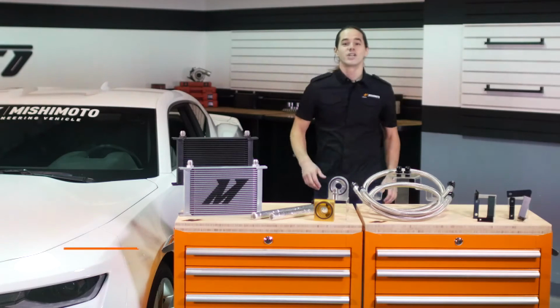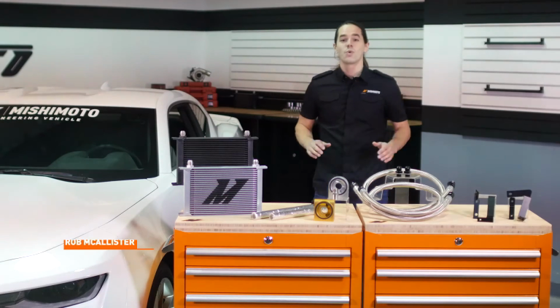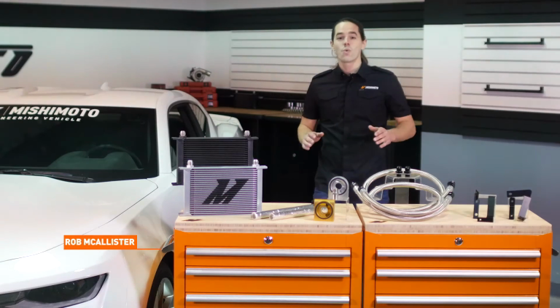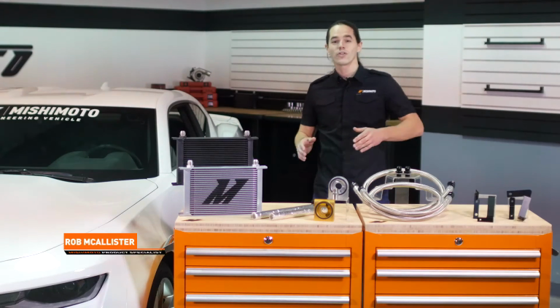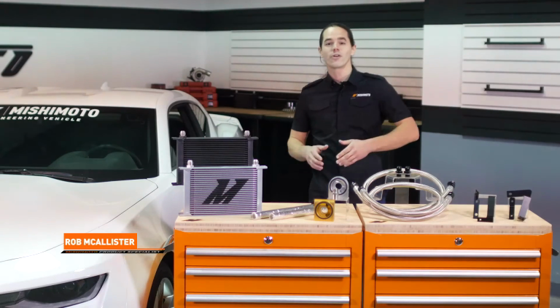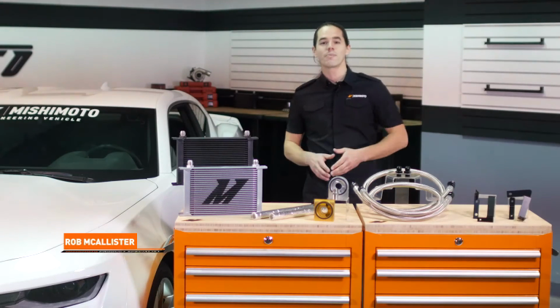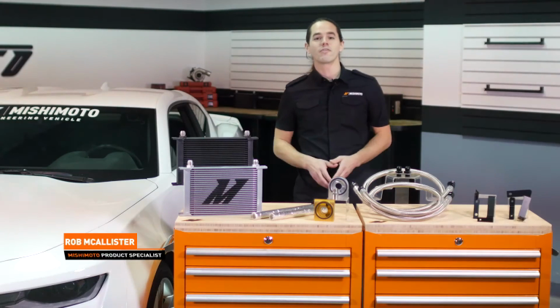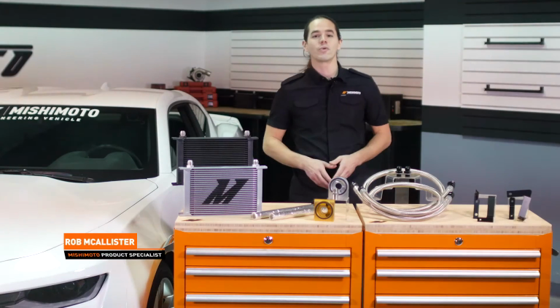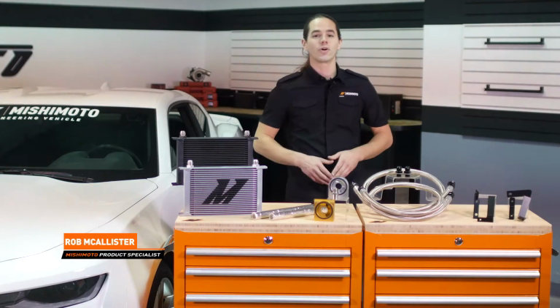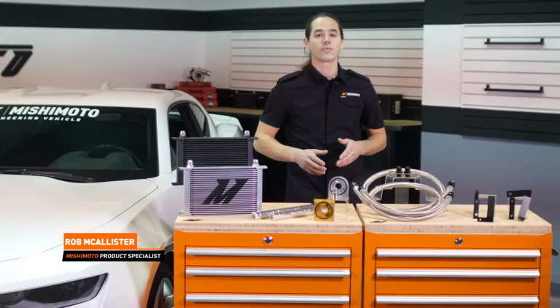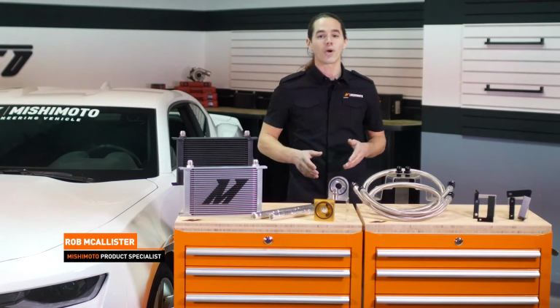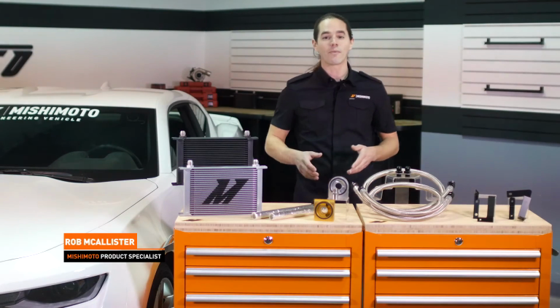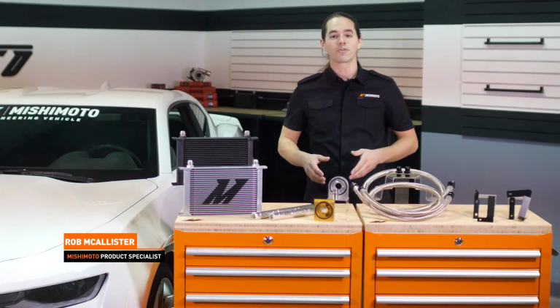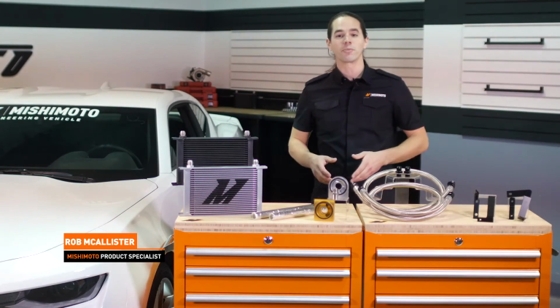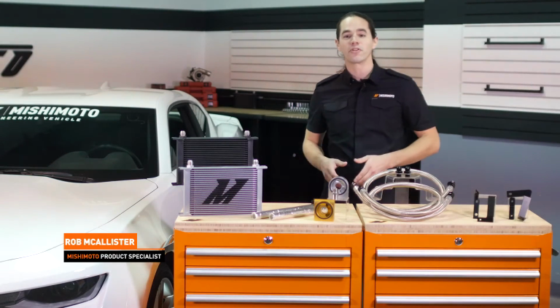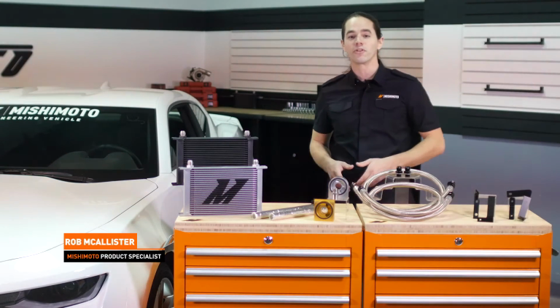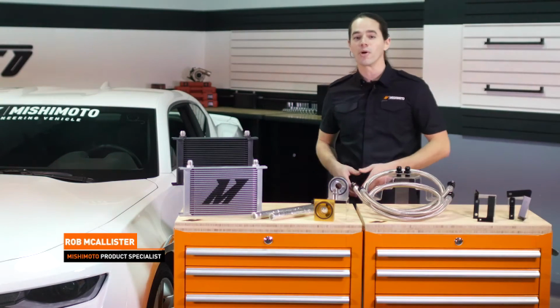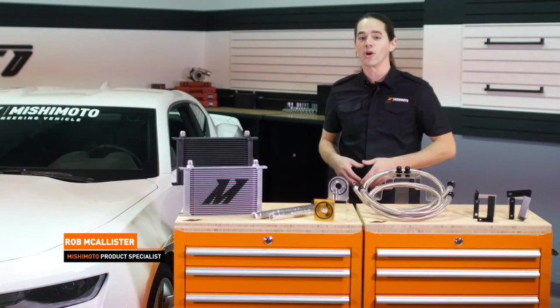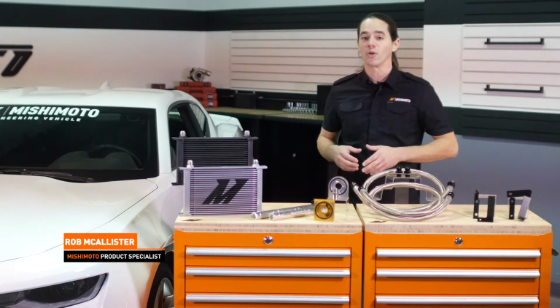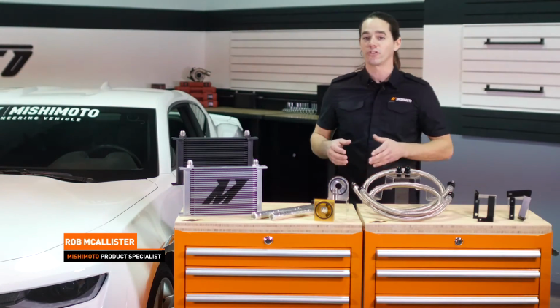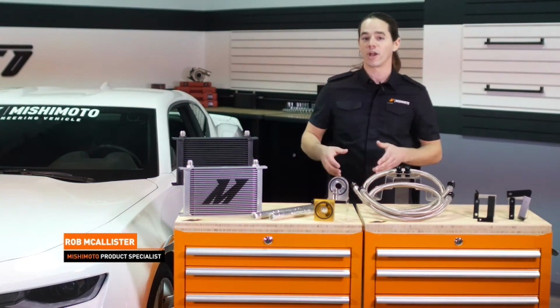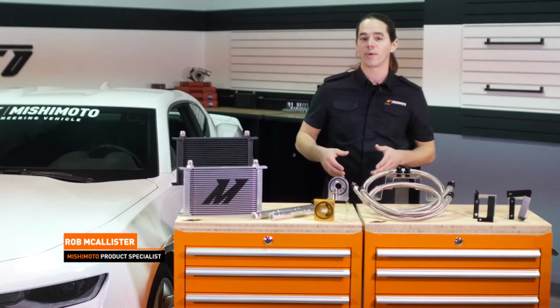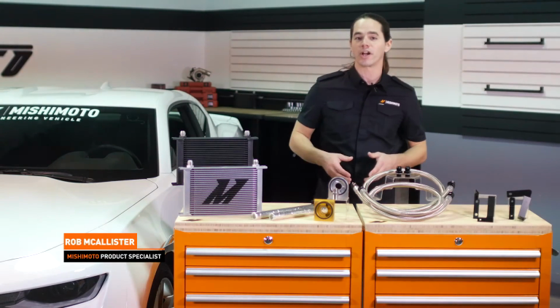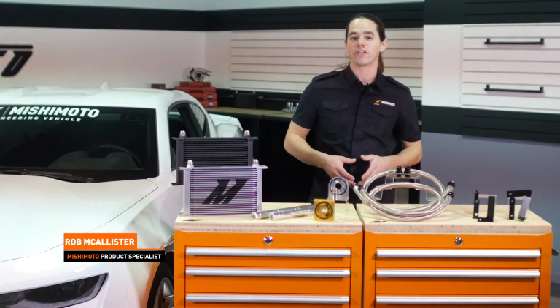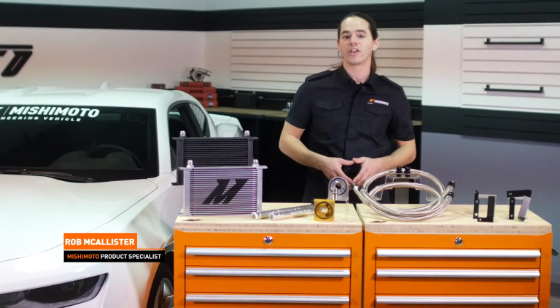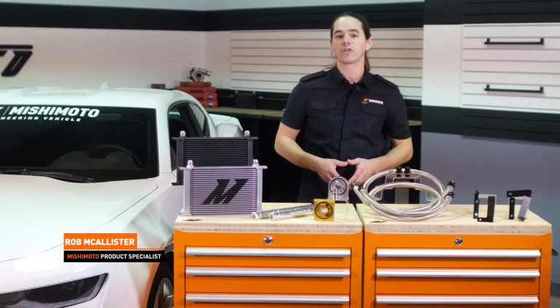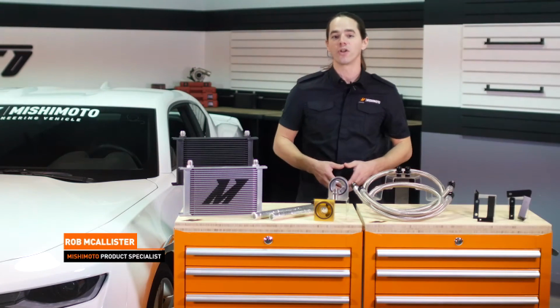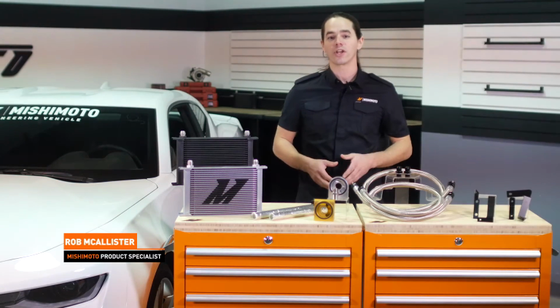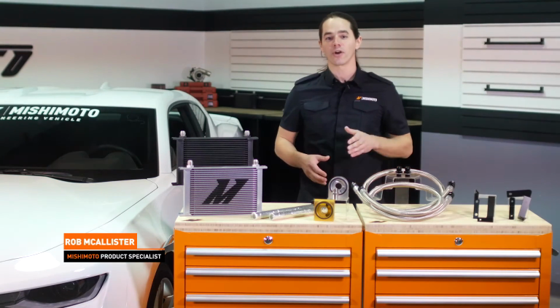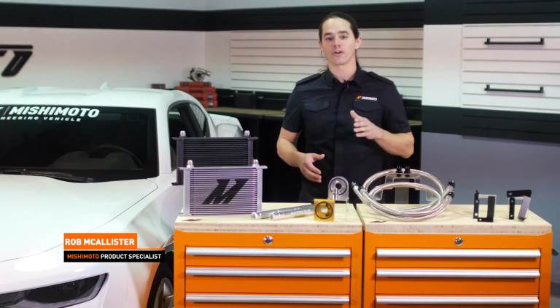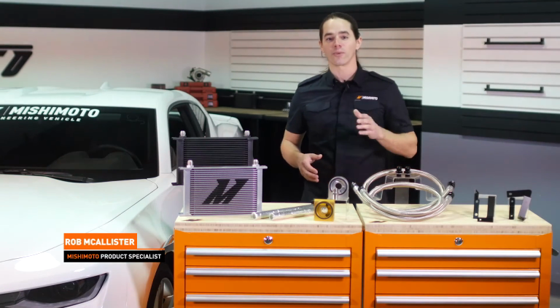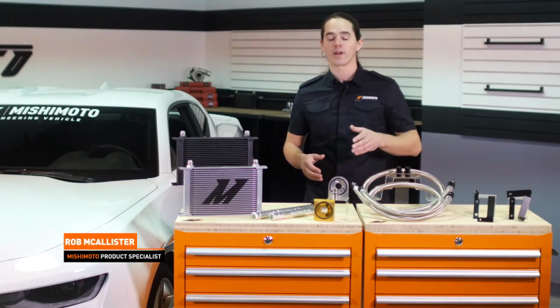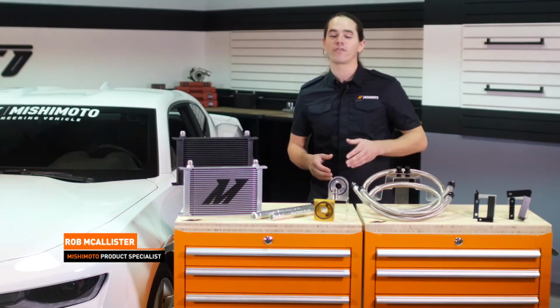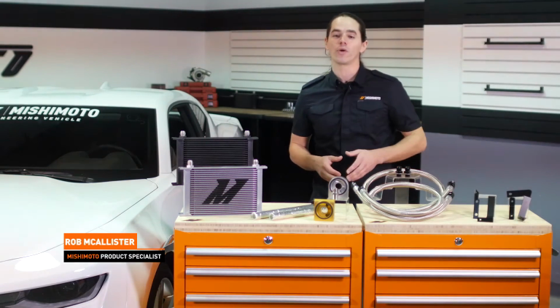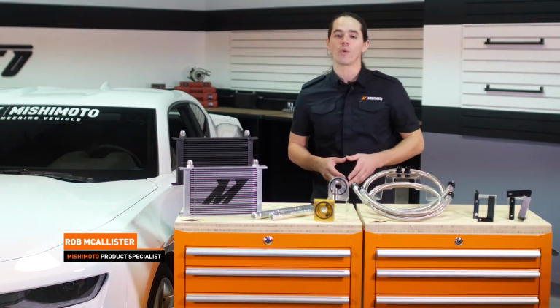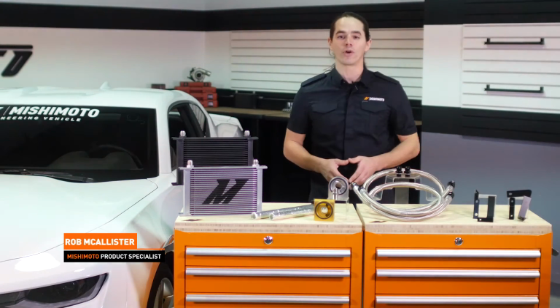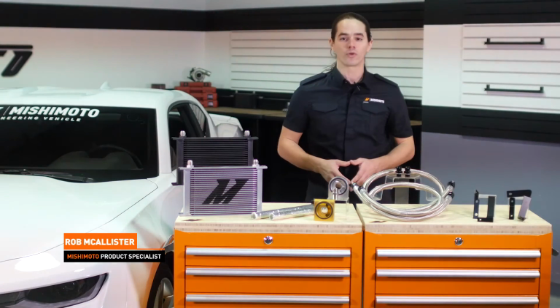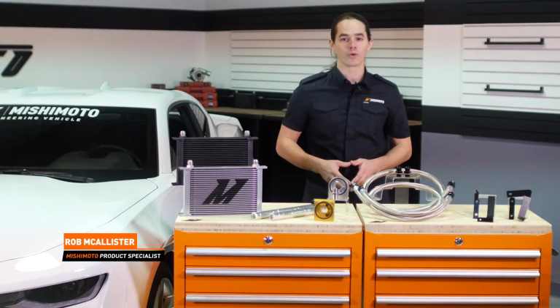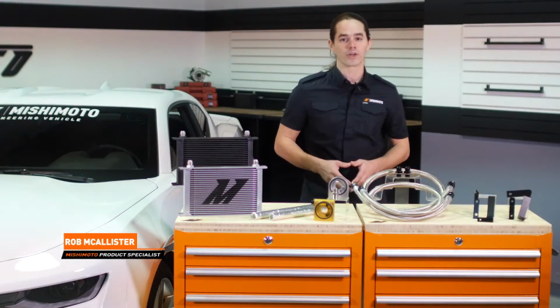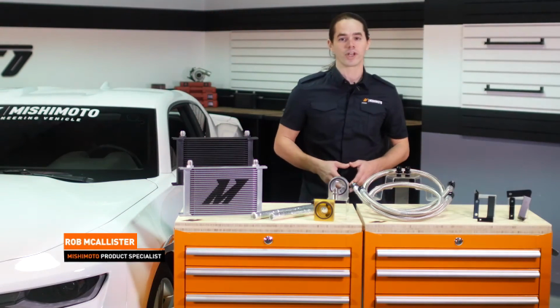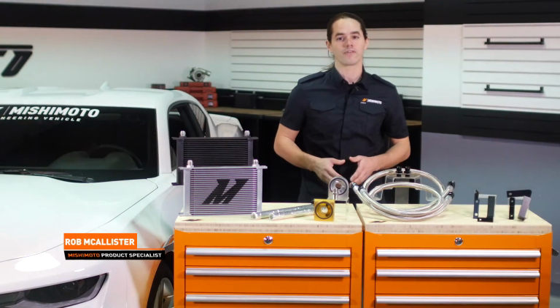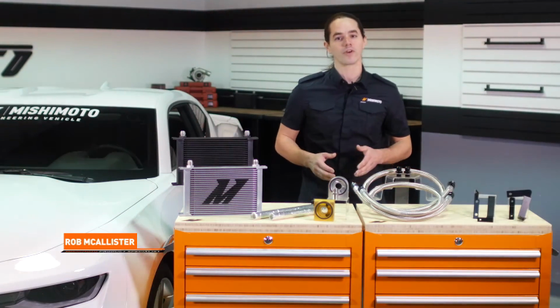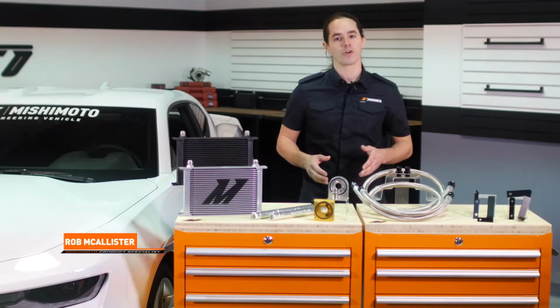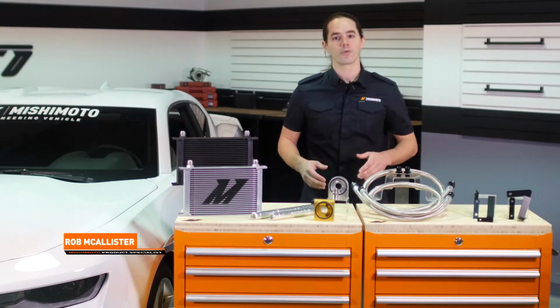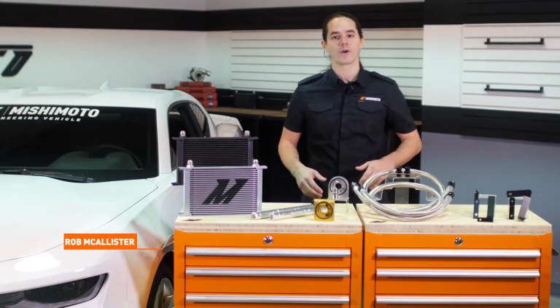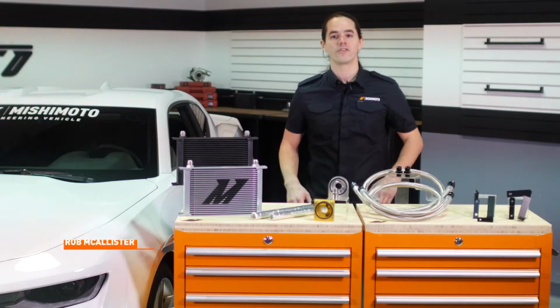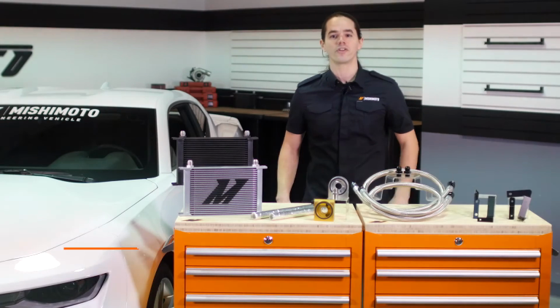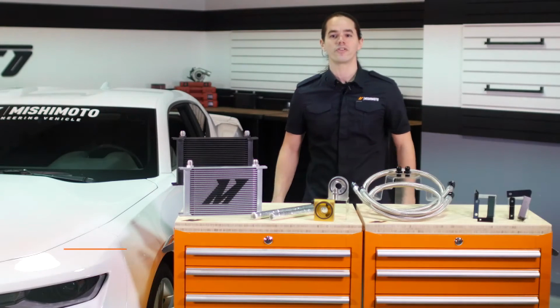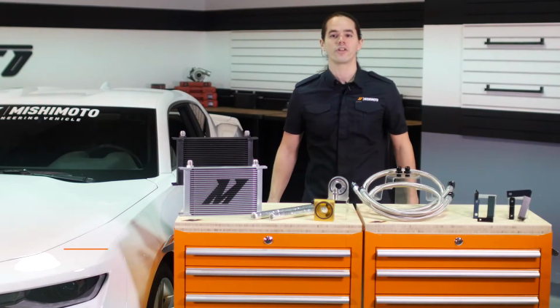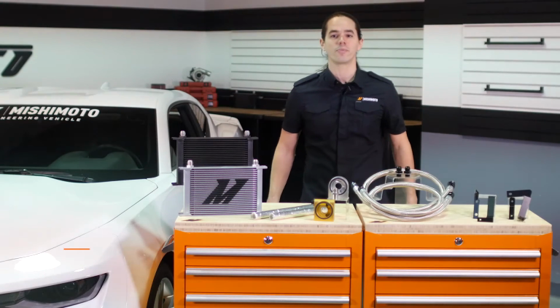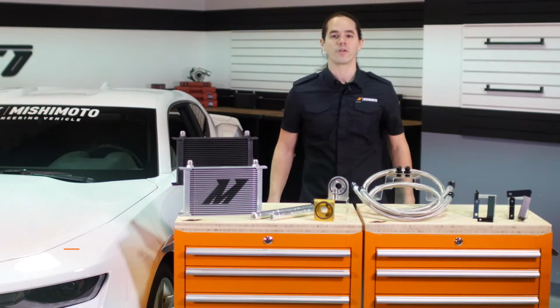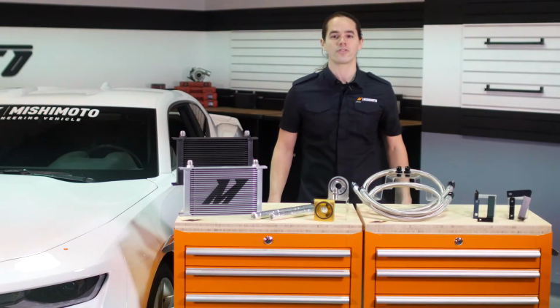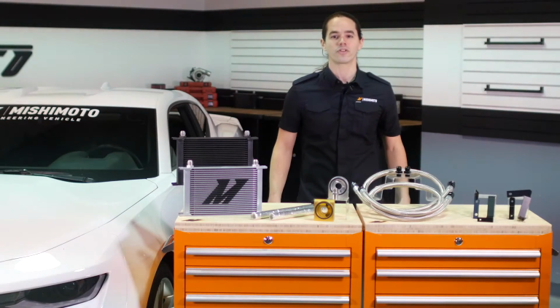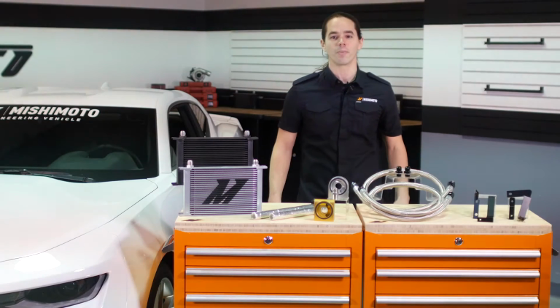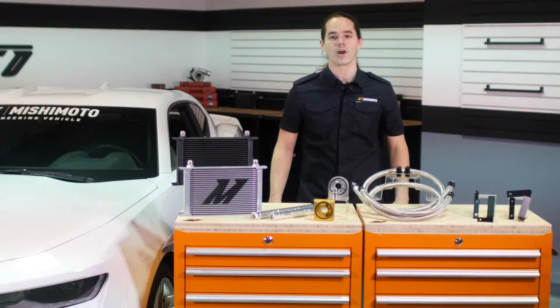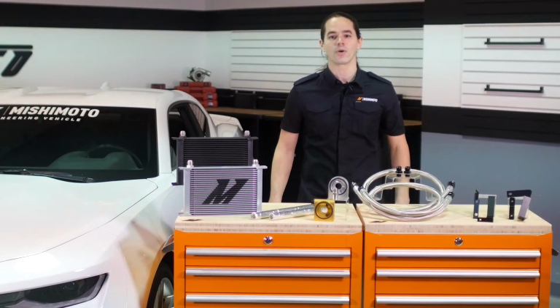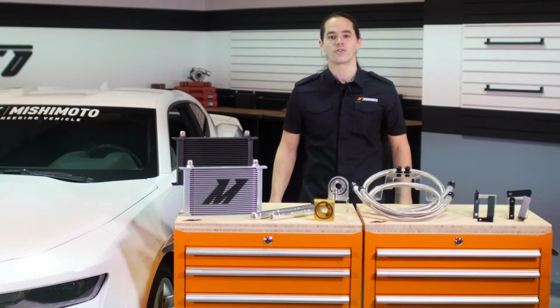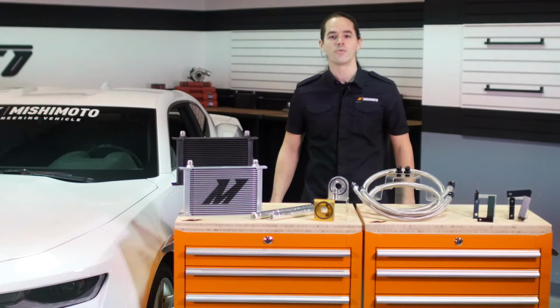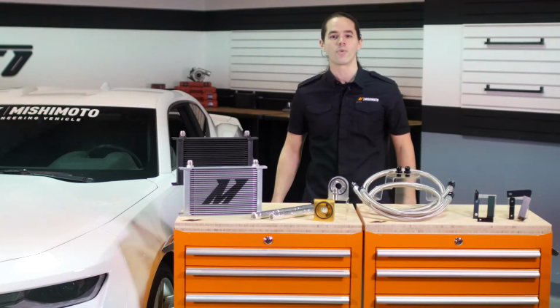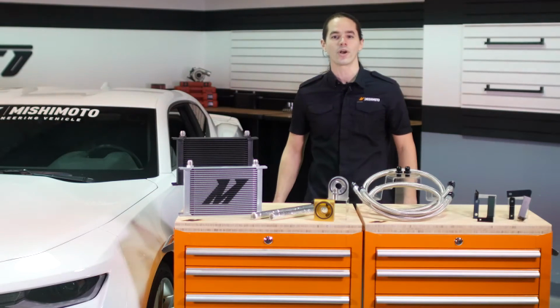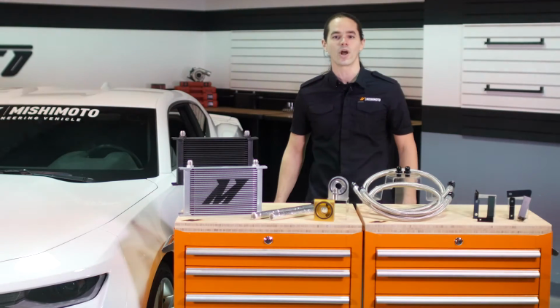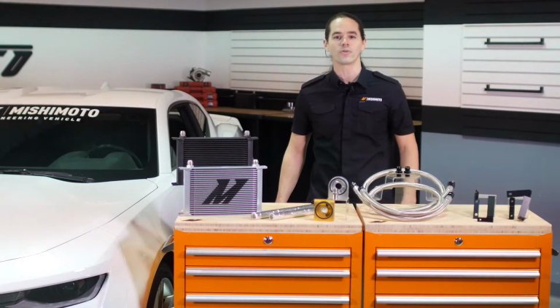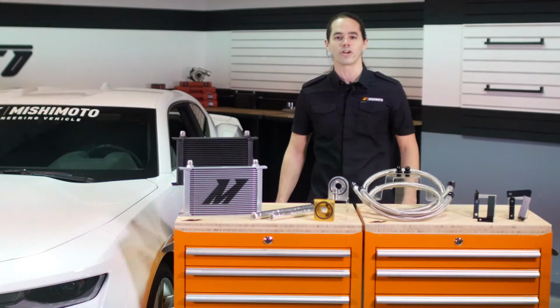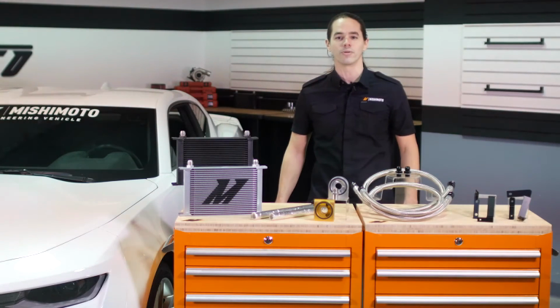What's up everyone? Rob from Mishimoto. Today we're going to take a look at our Direct Fit Oil Cooler Kit for your 2016 Plus Camaro 2.0 Turbo.